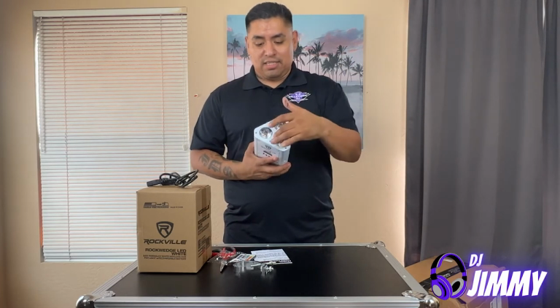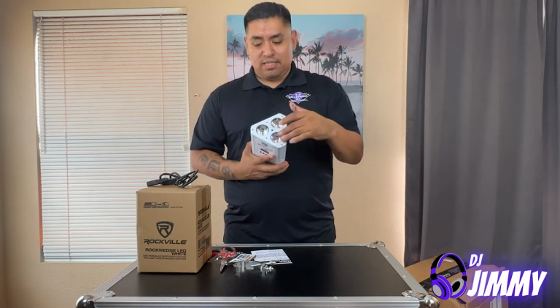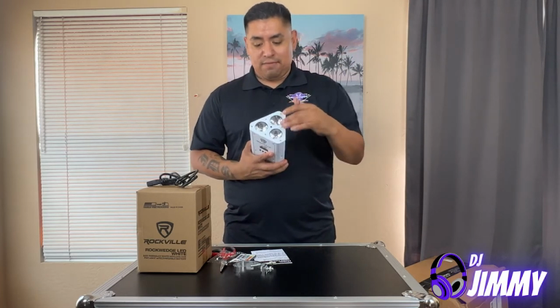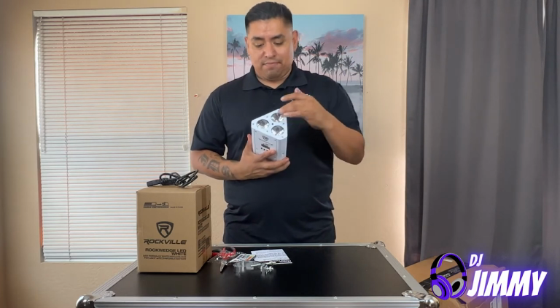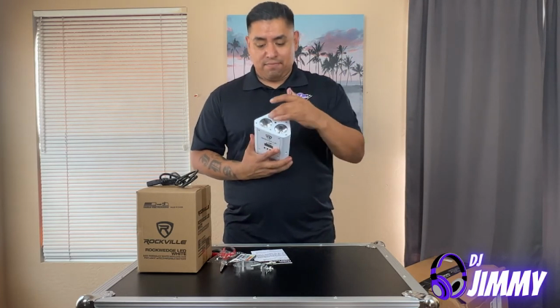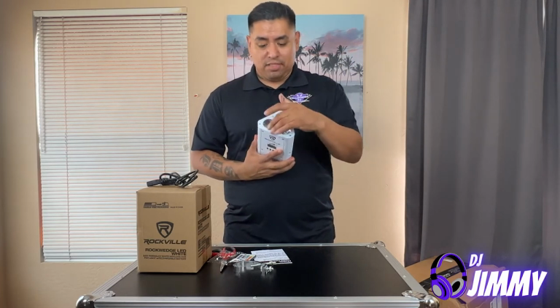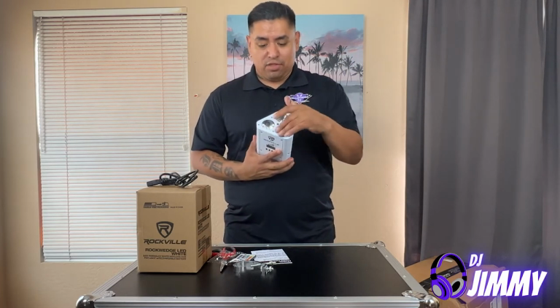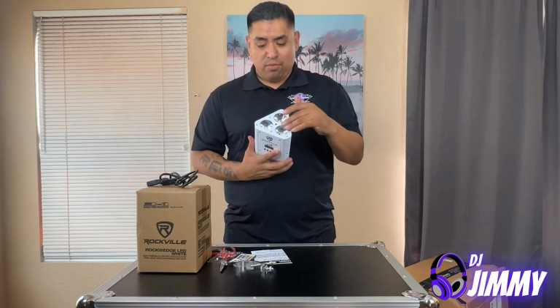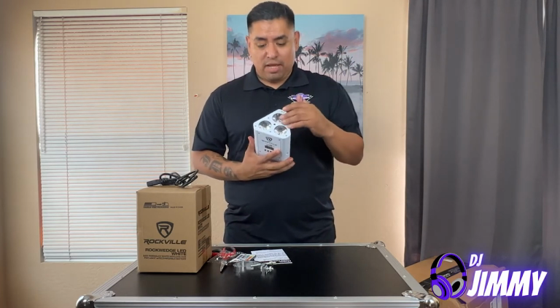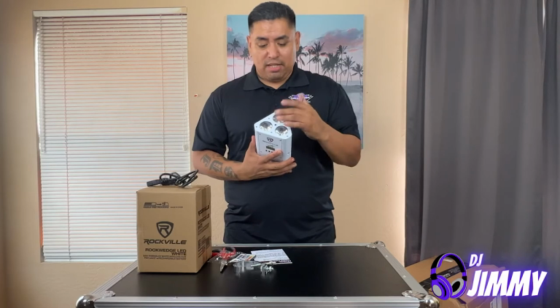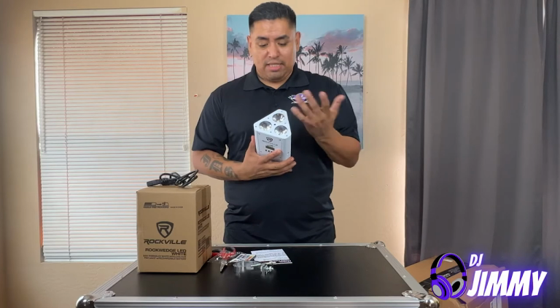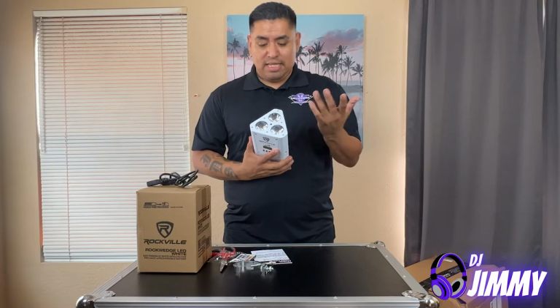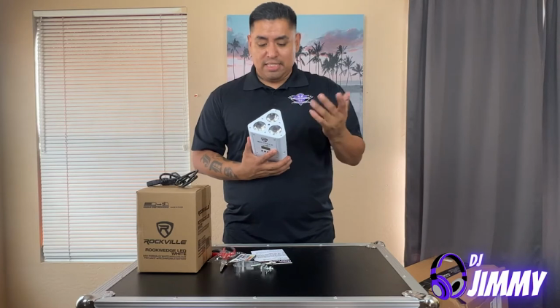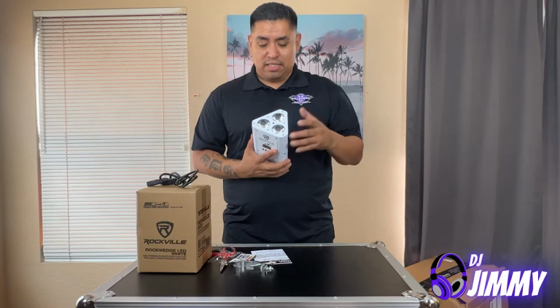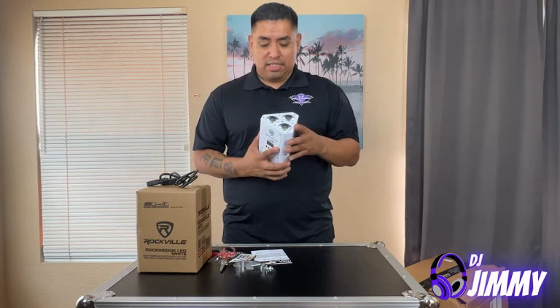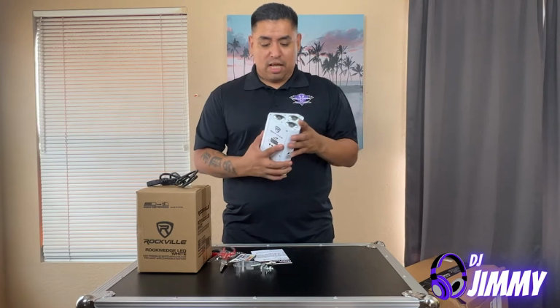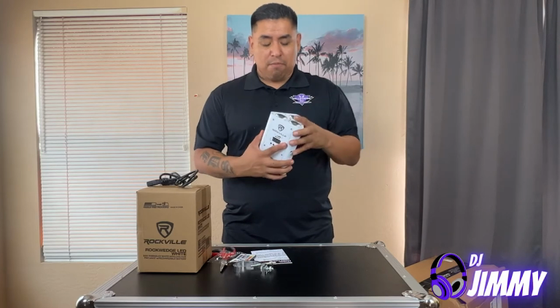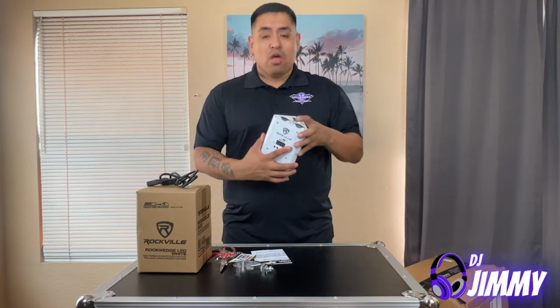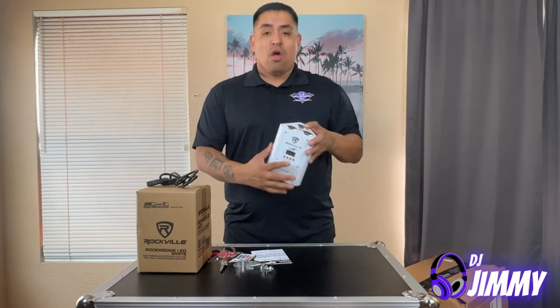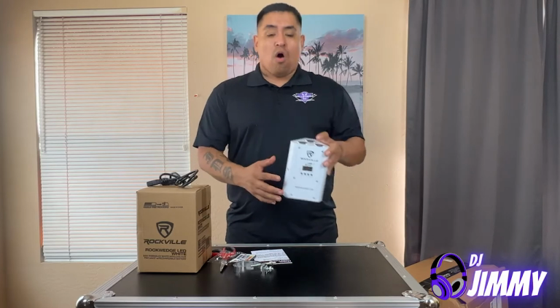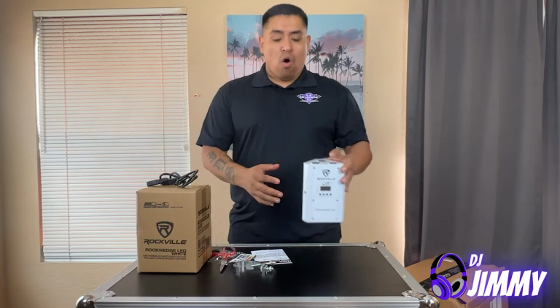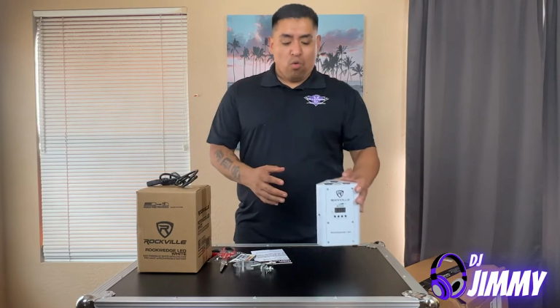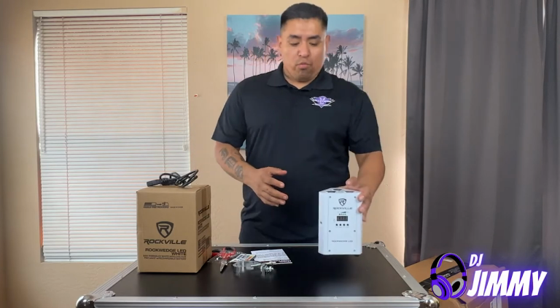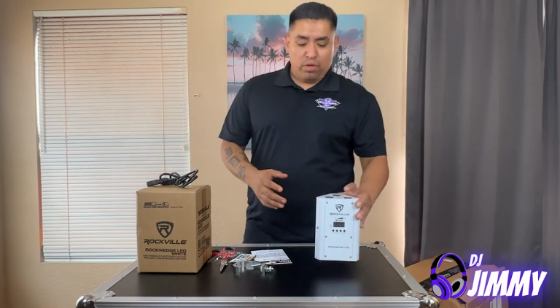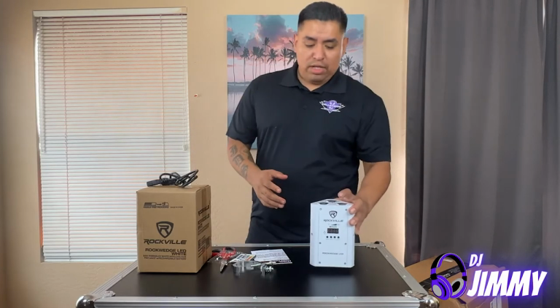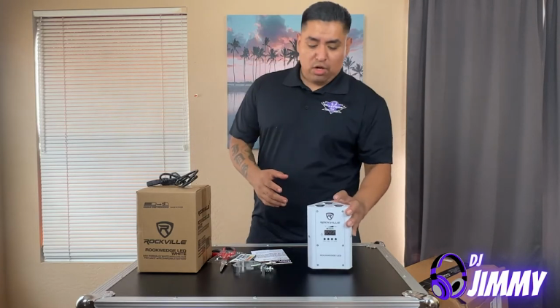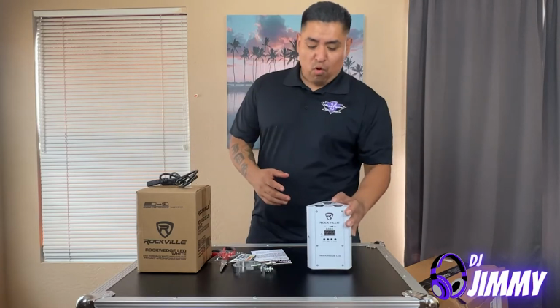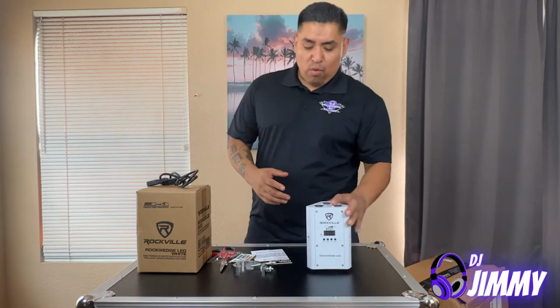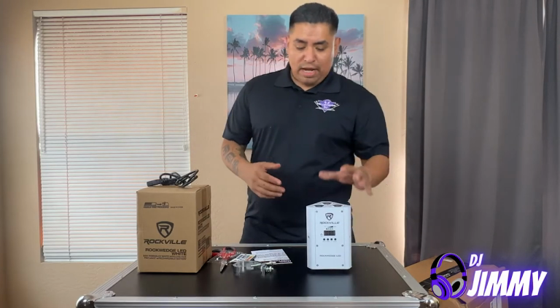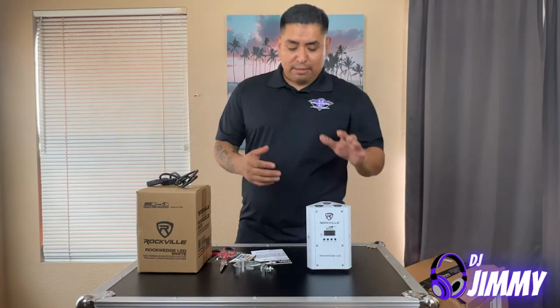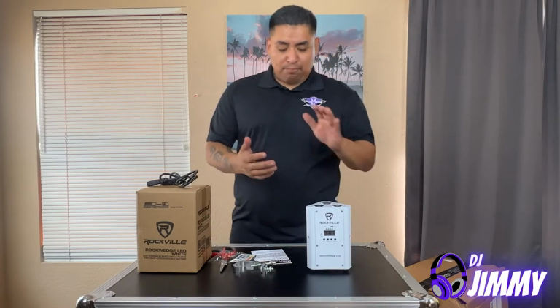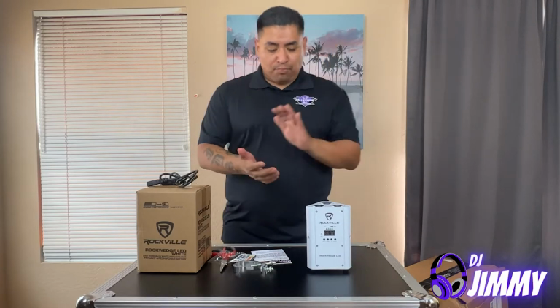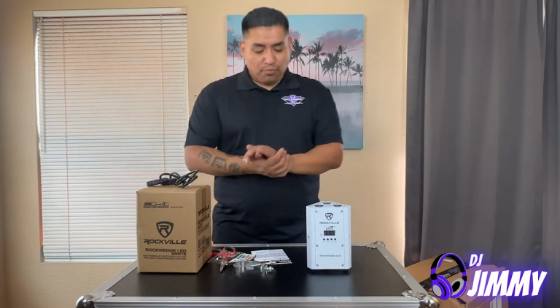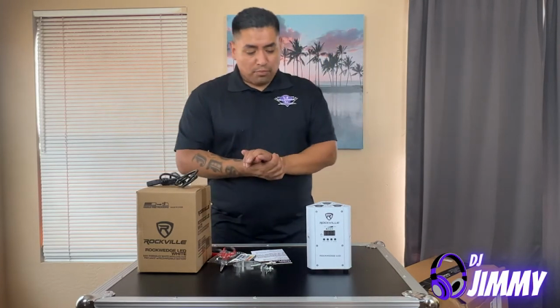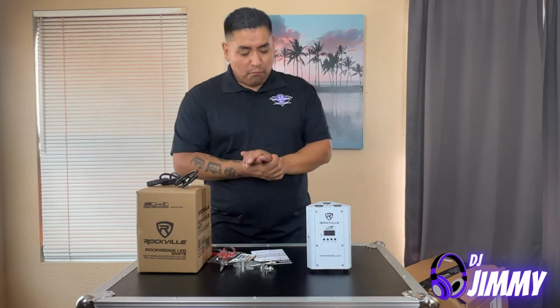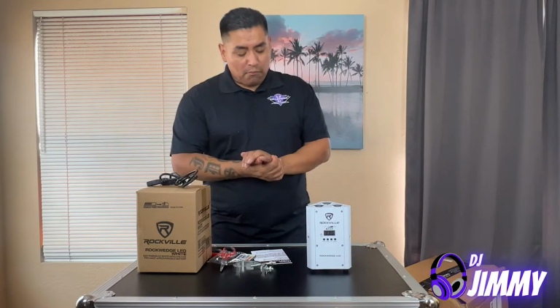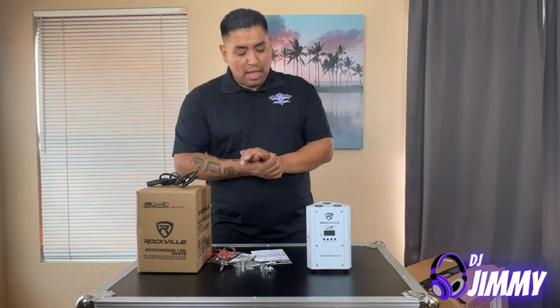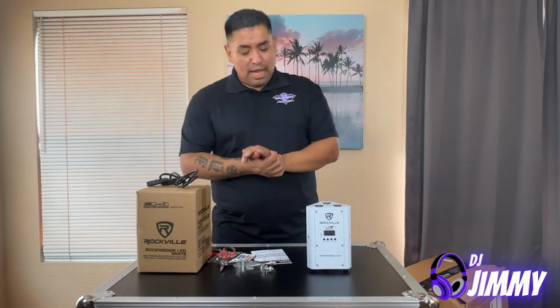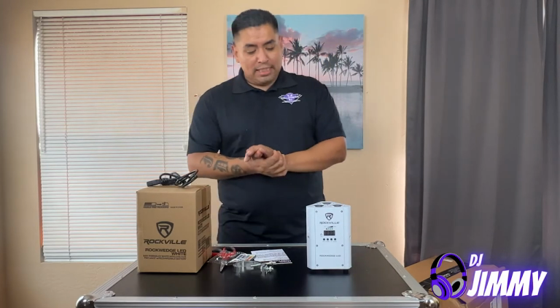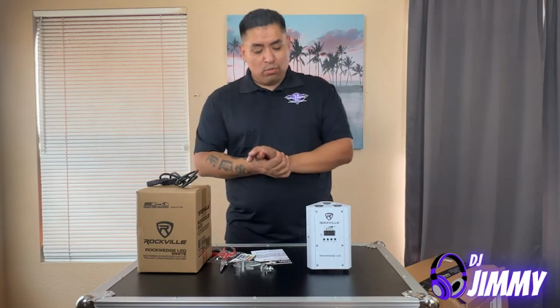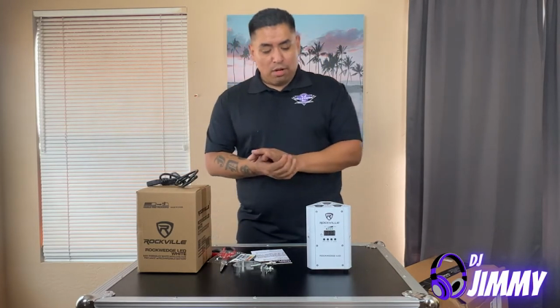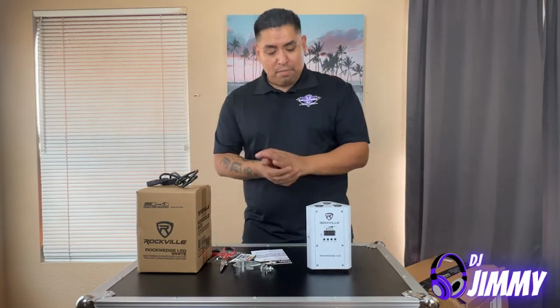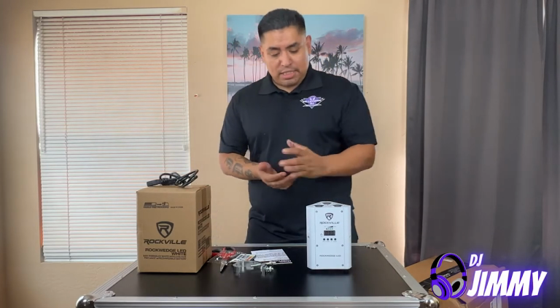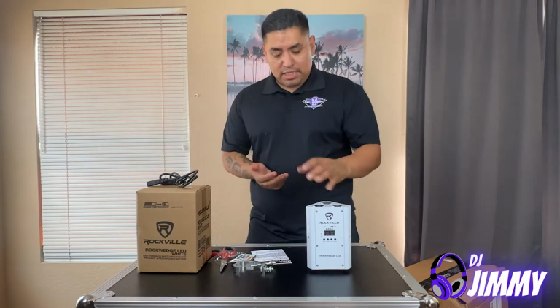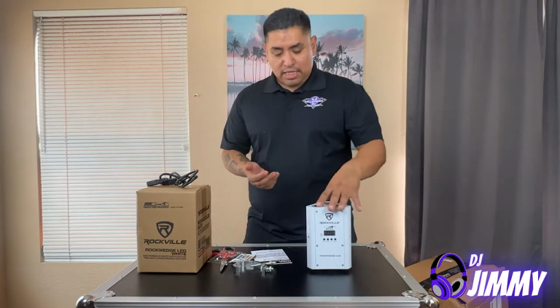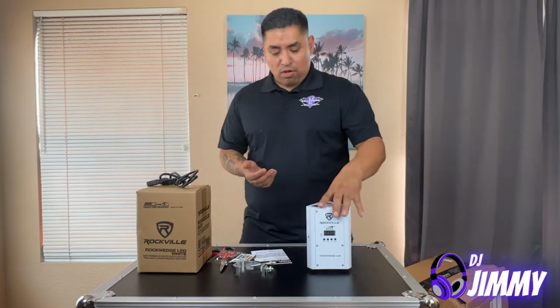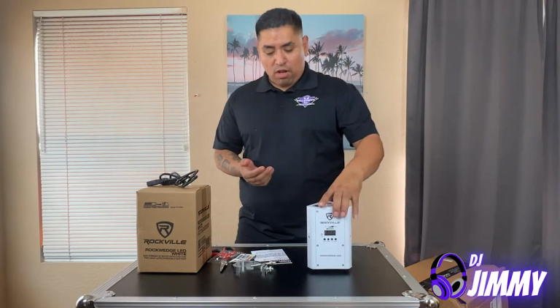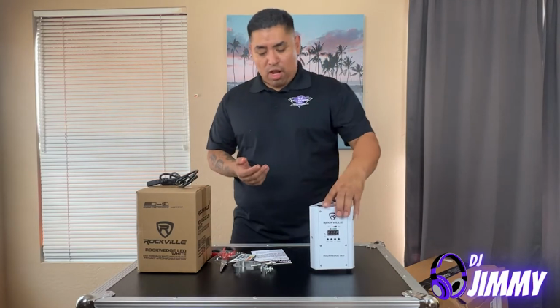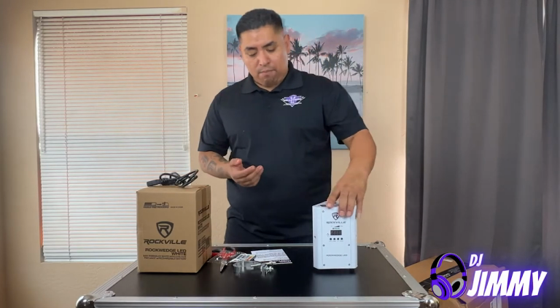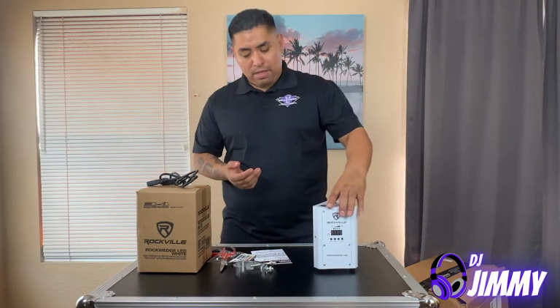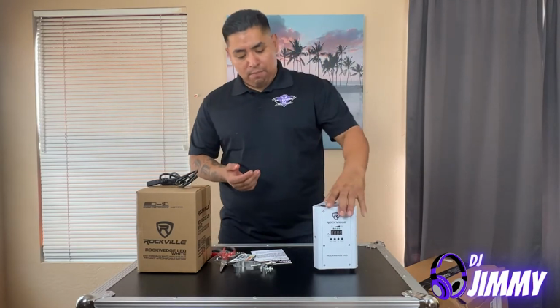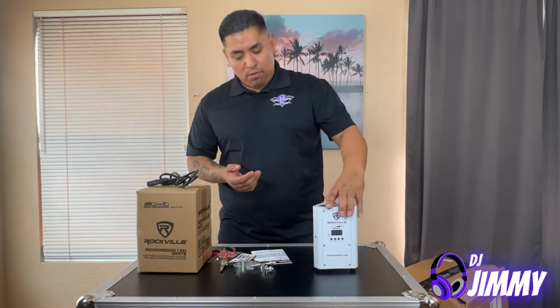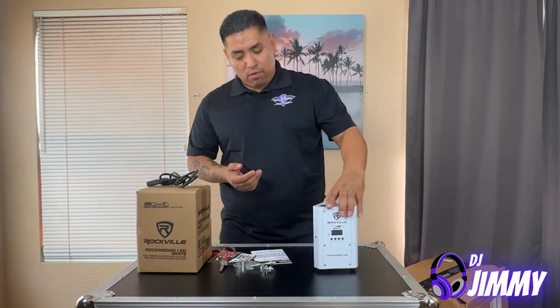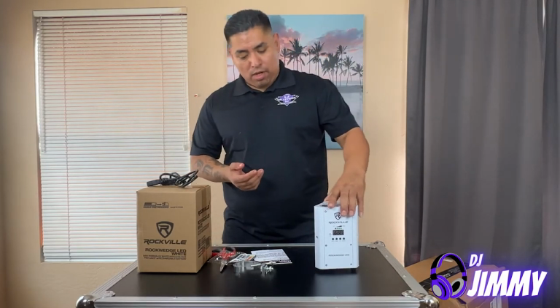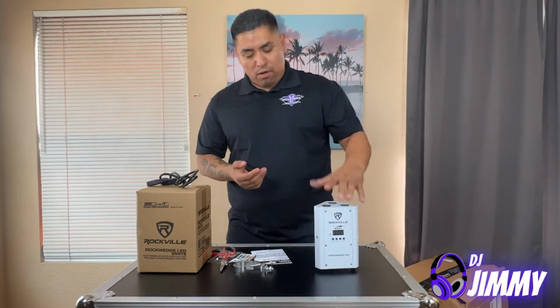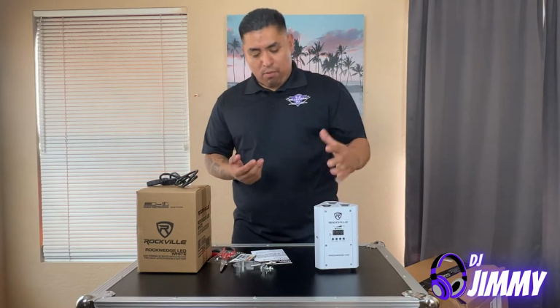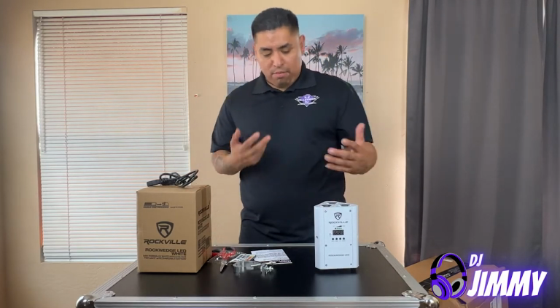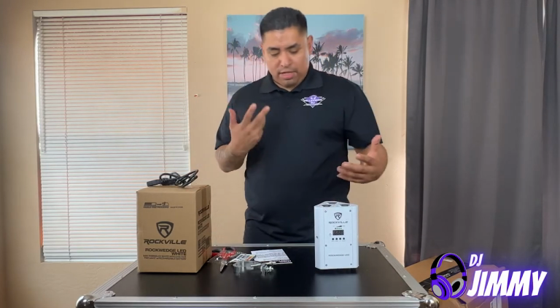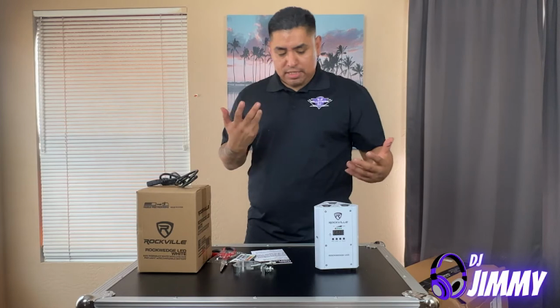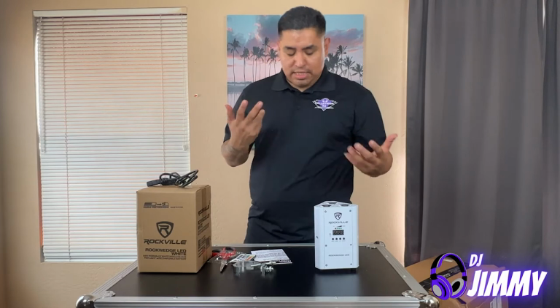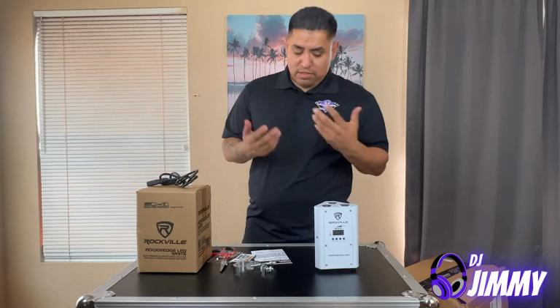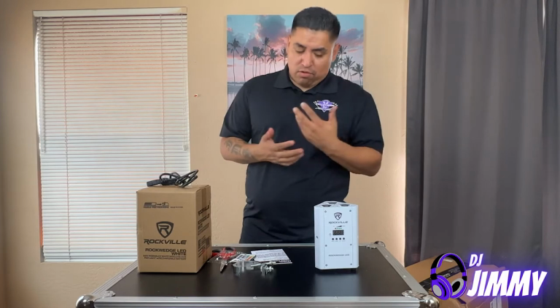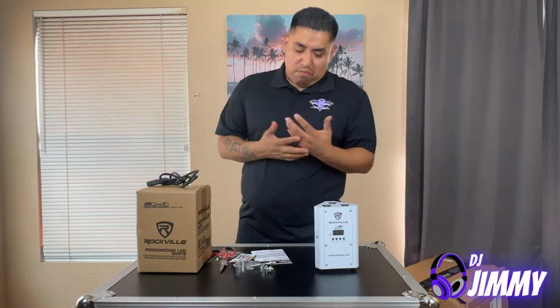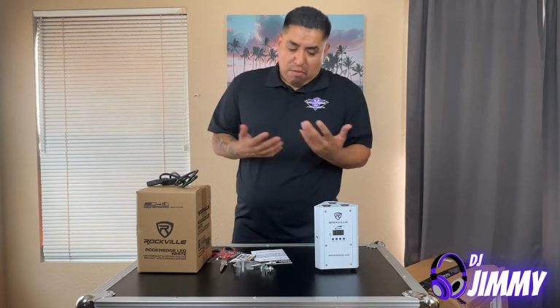It has three LEDs on top. I did want to mention something, because I know a lot of people are probably going to bring this up.